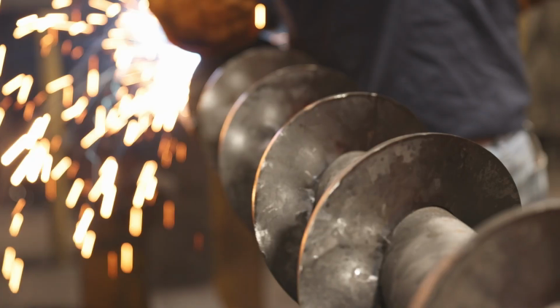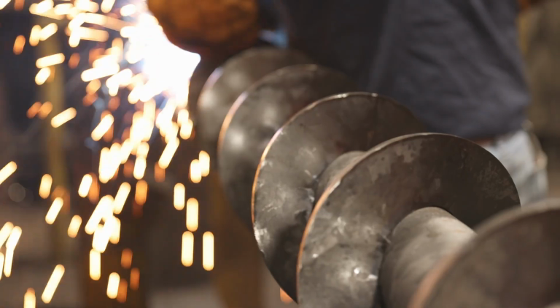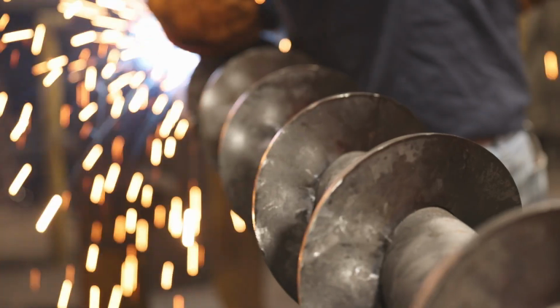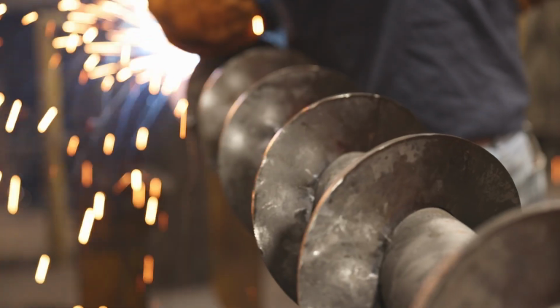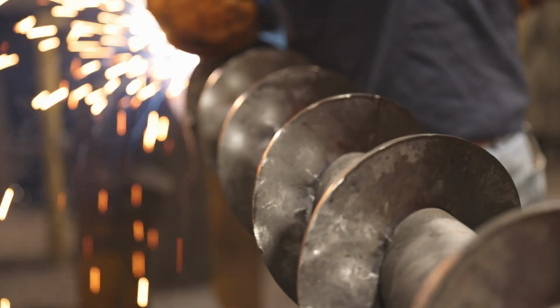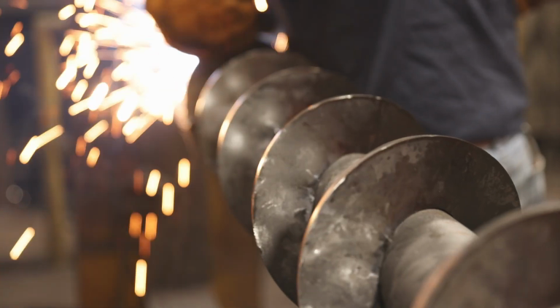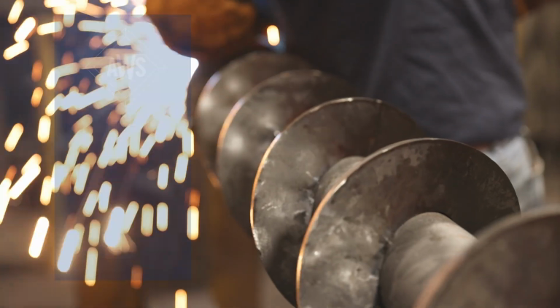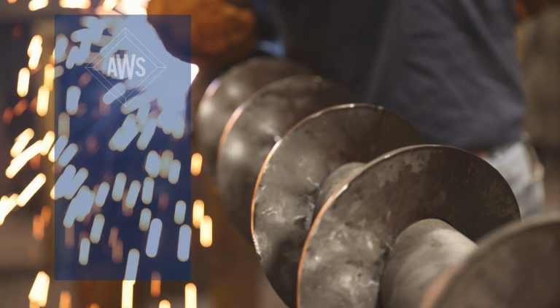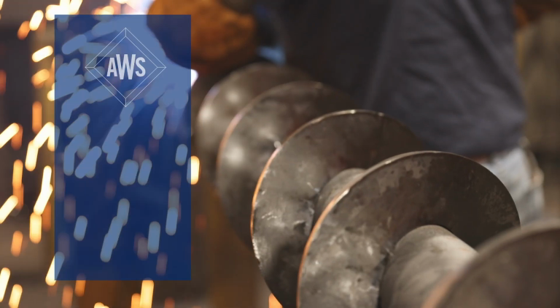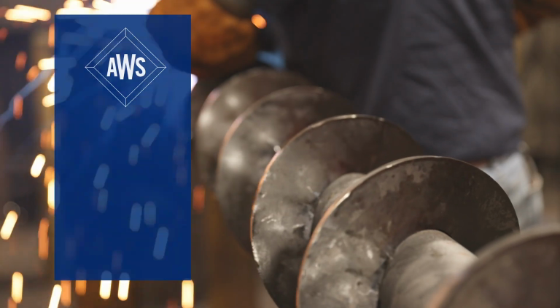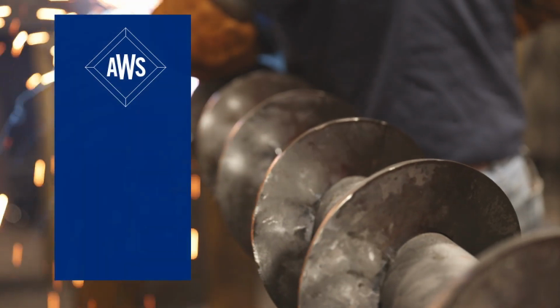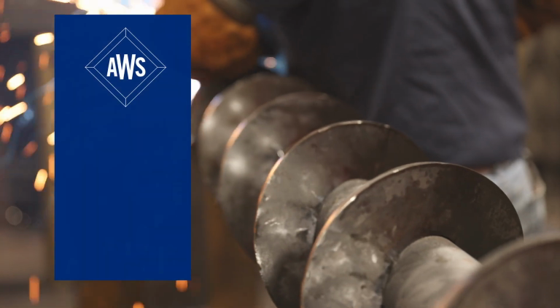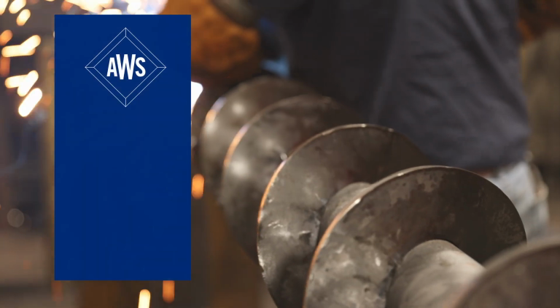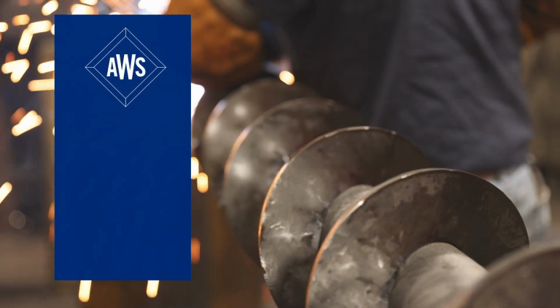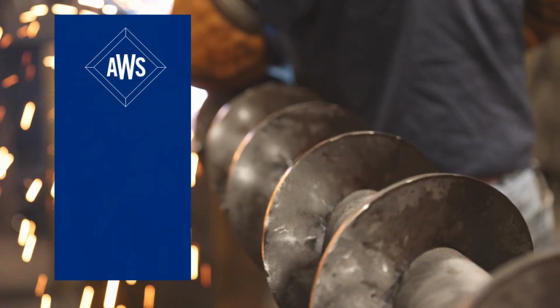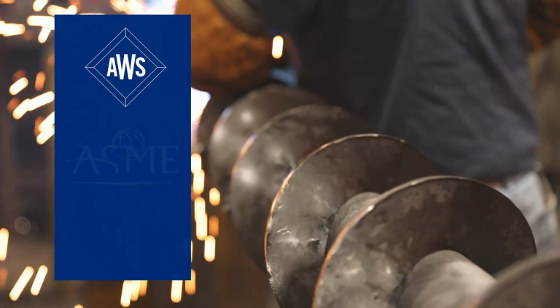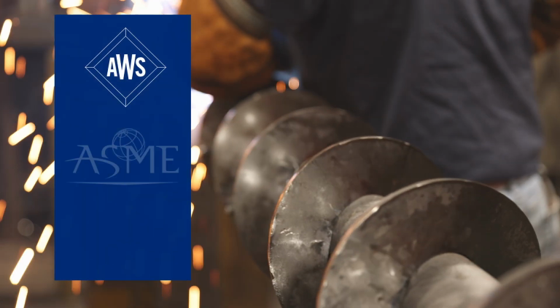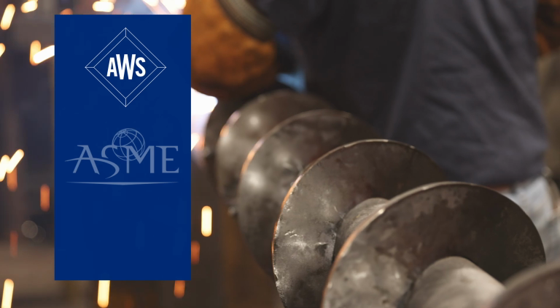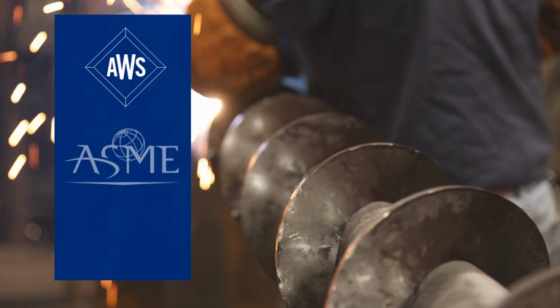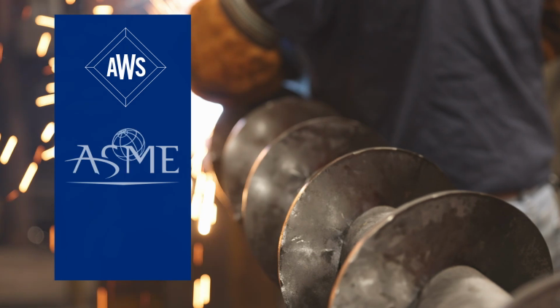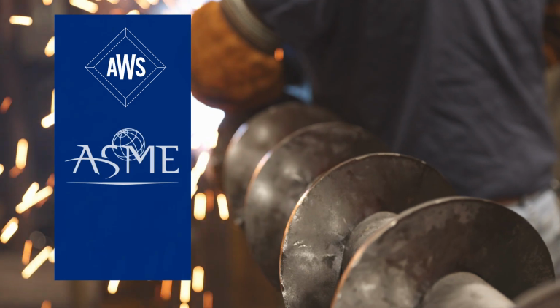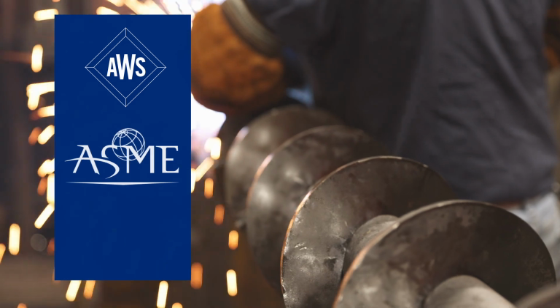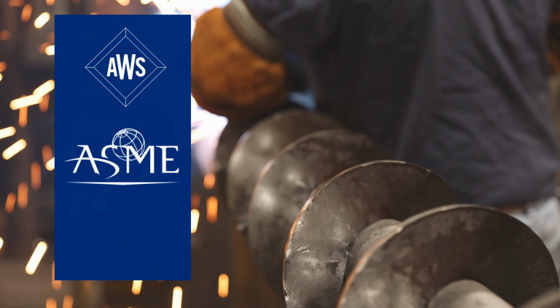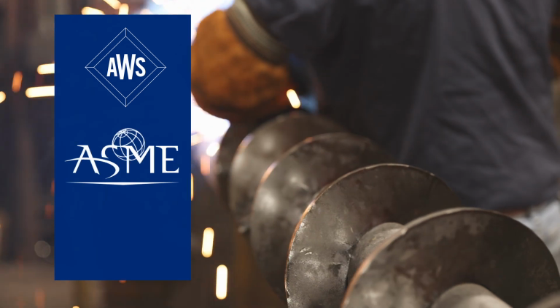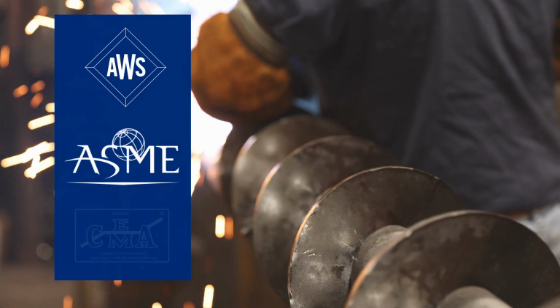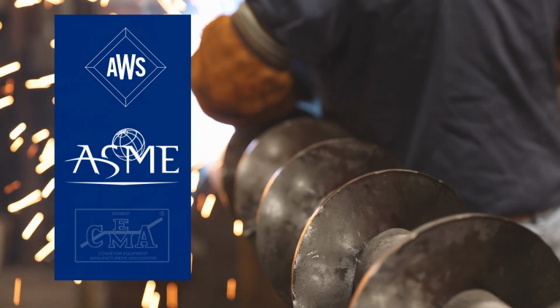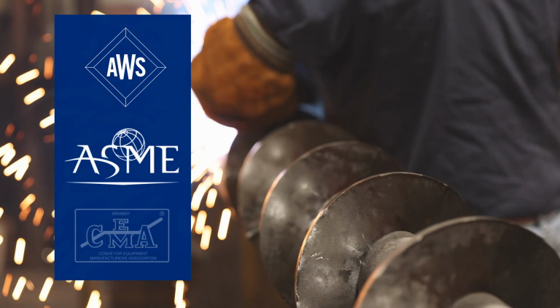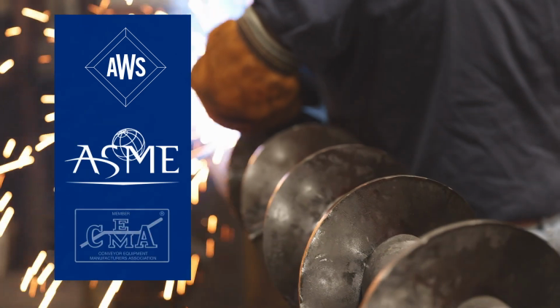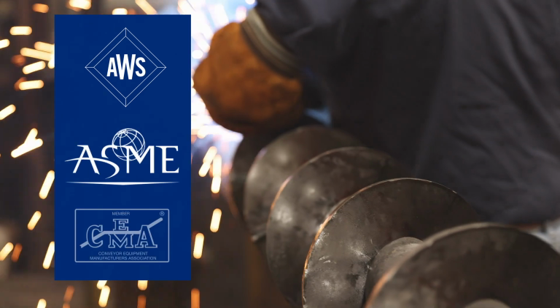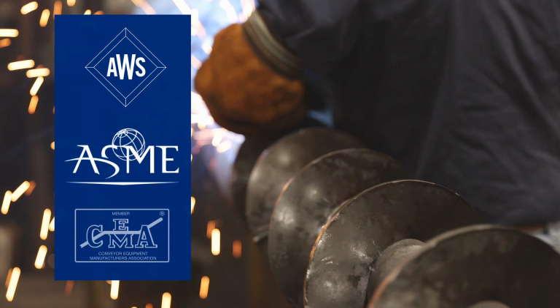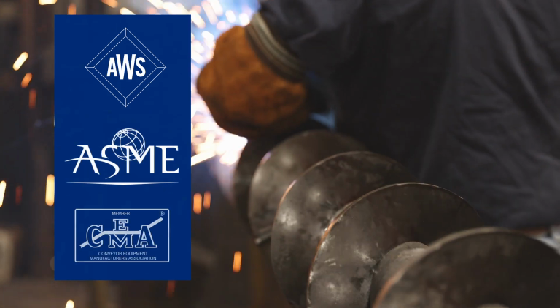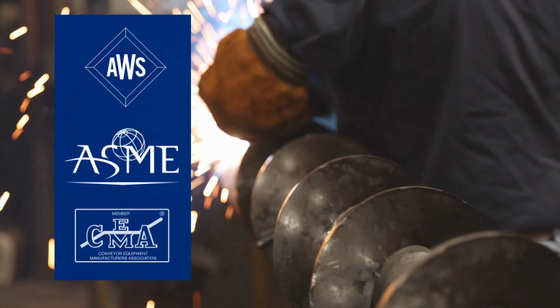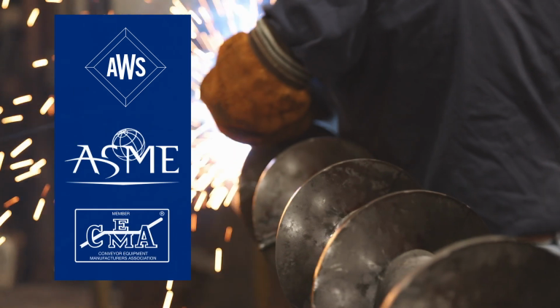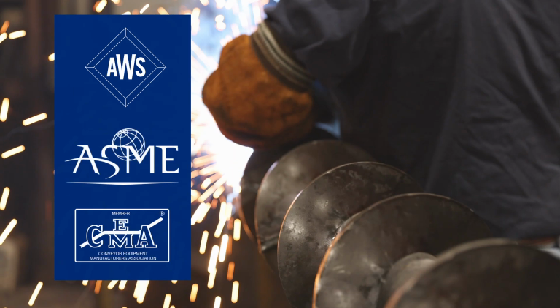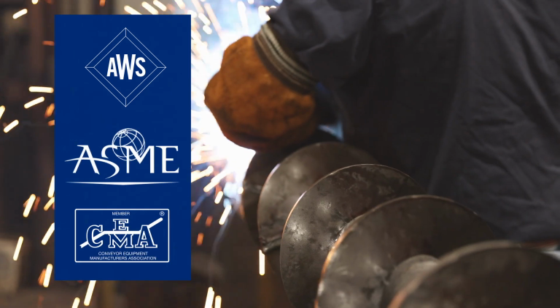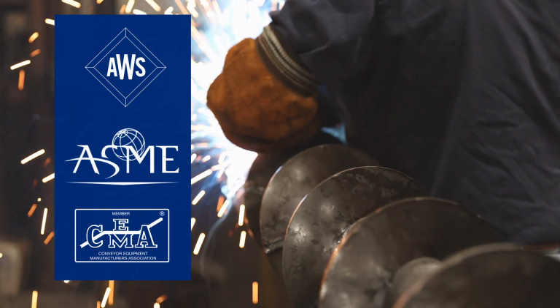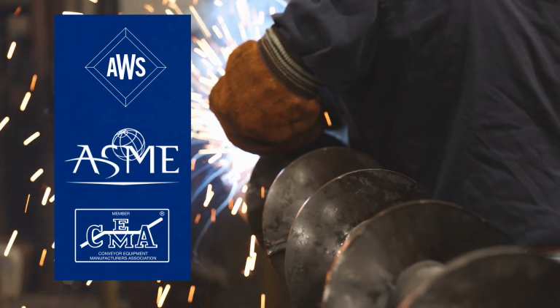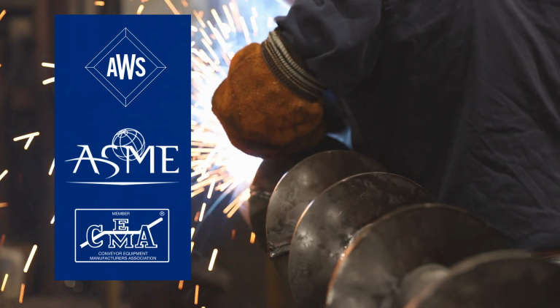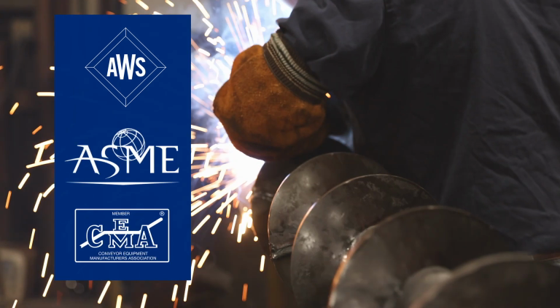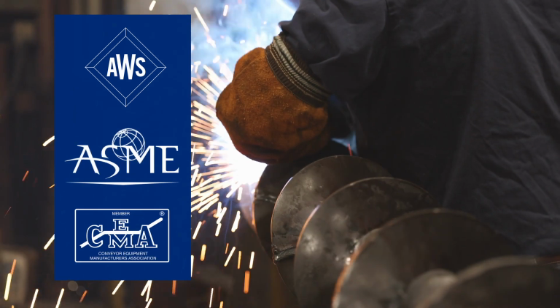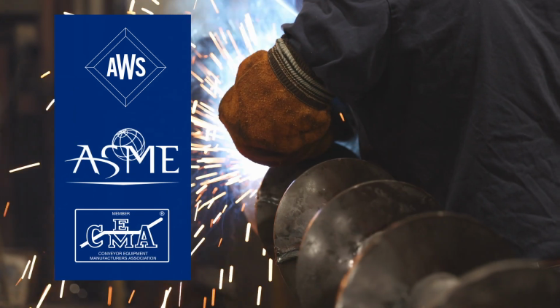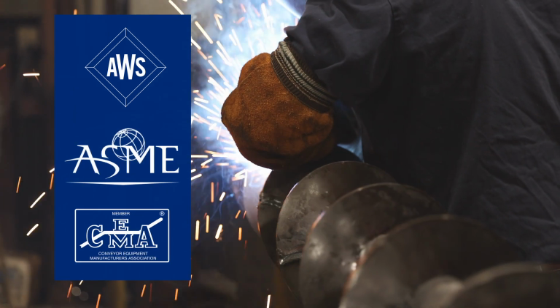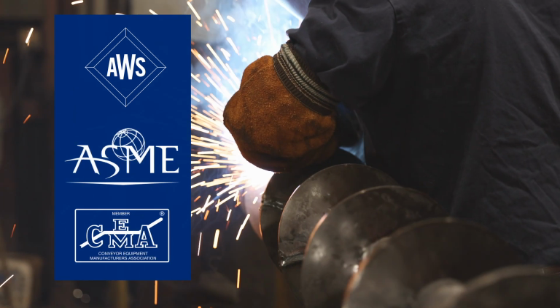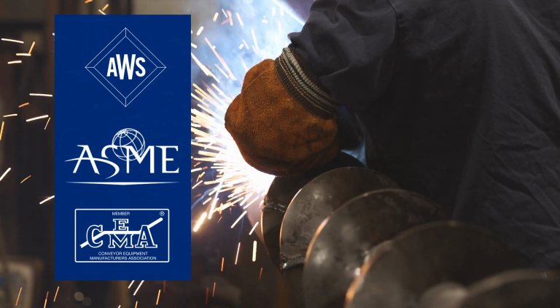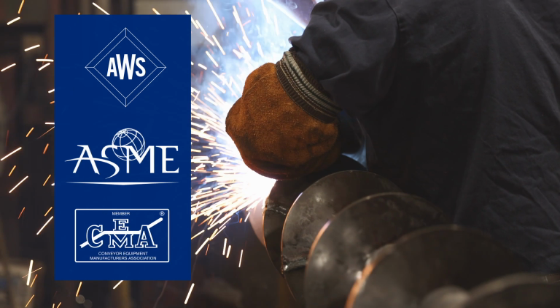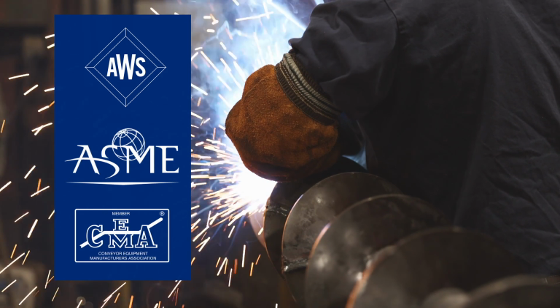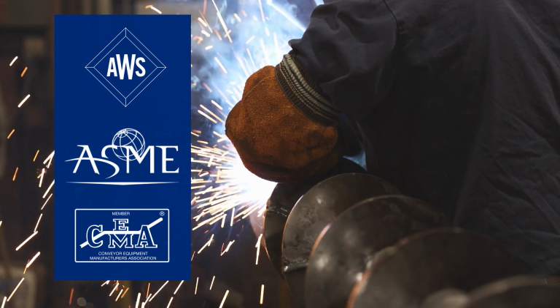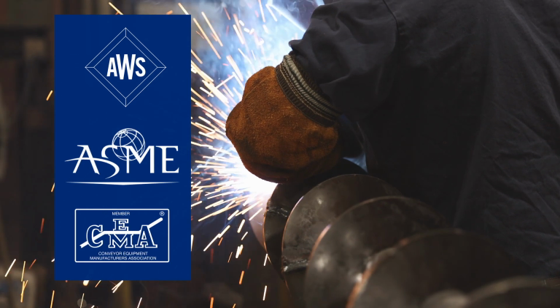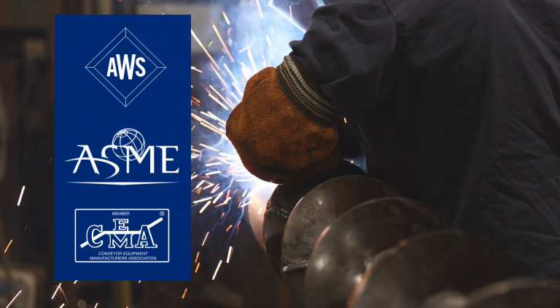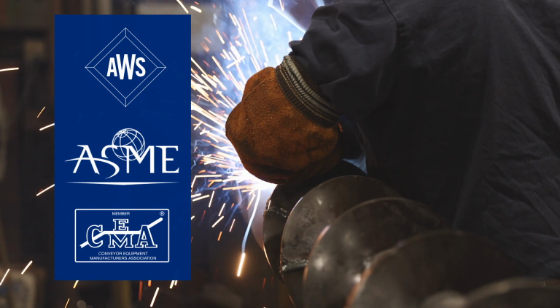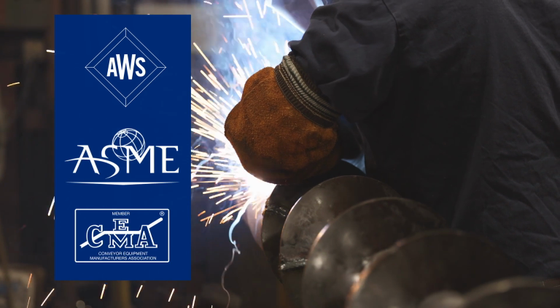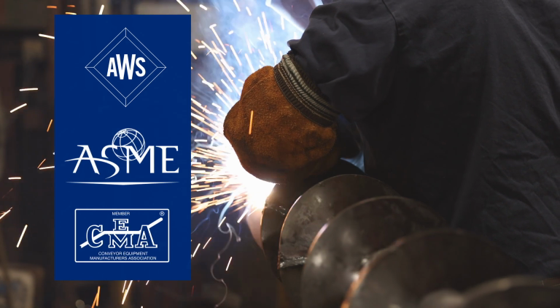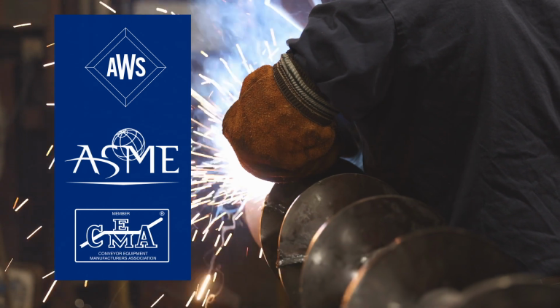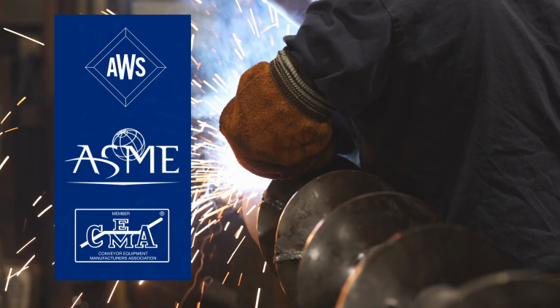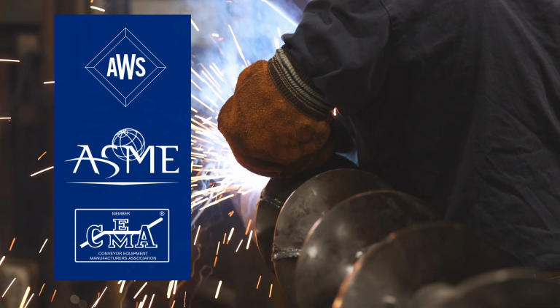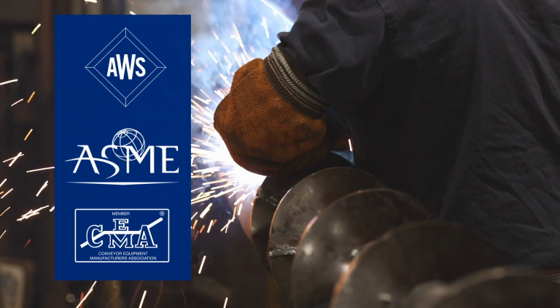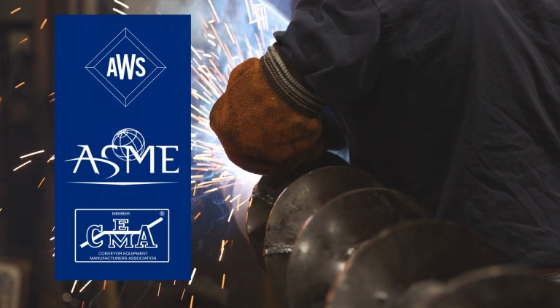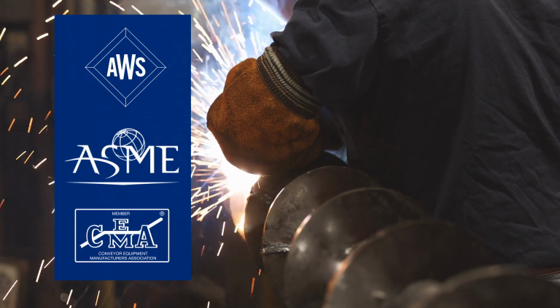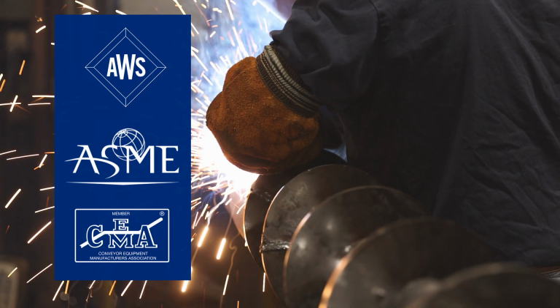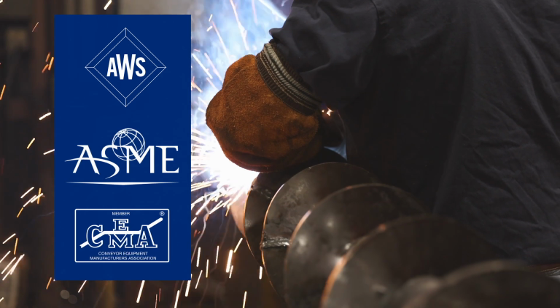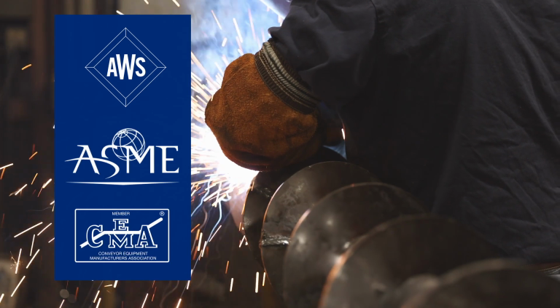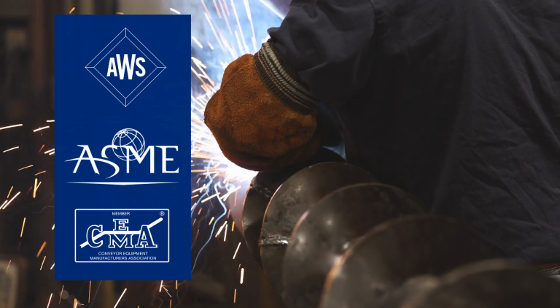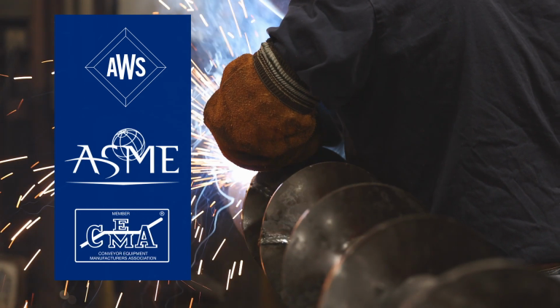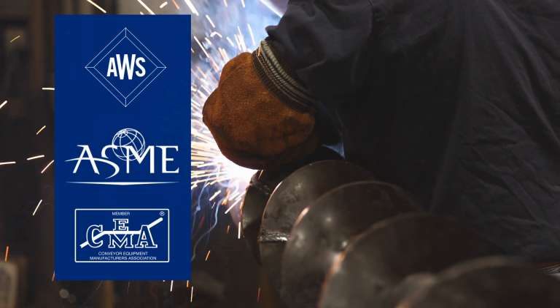All KWS welders are ASME or AWS certified, yielding superior weld quality and maximizing uptime.